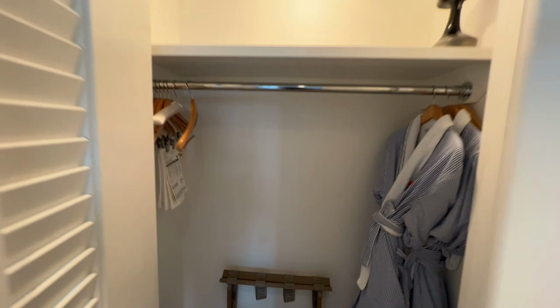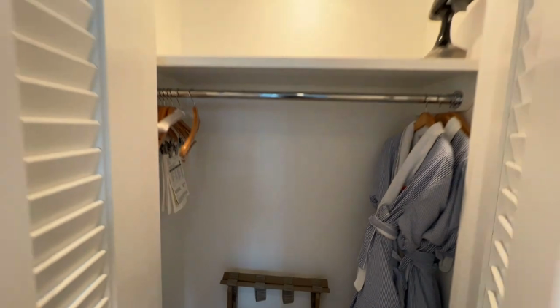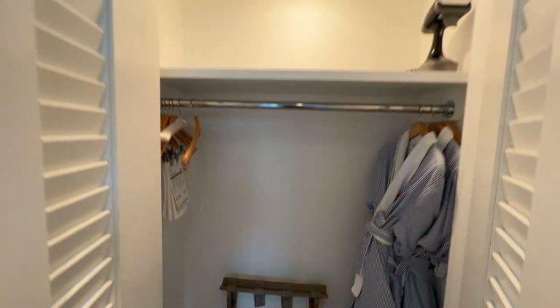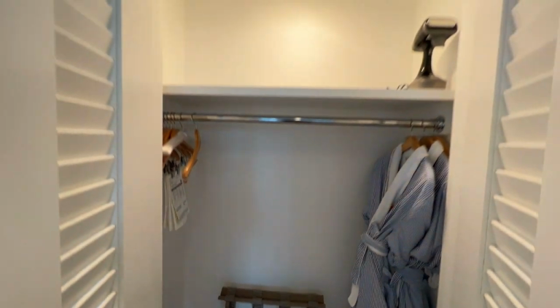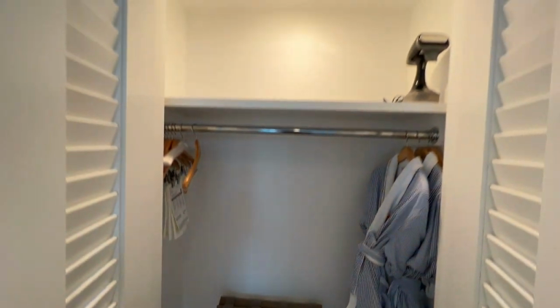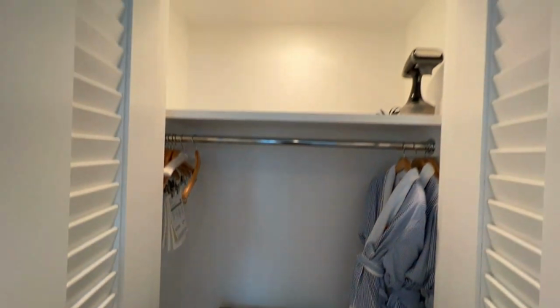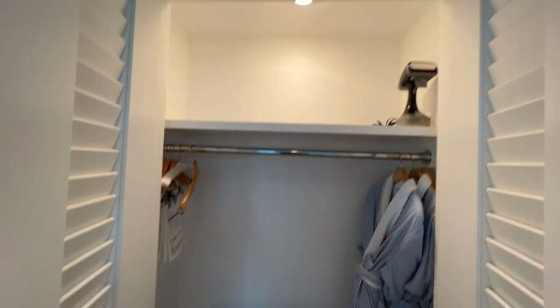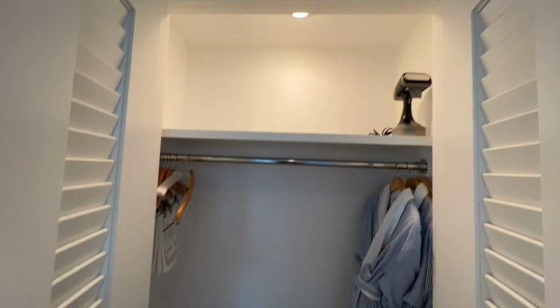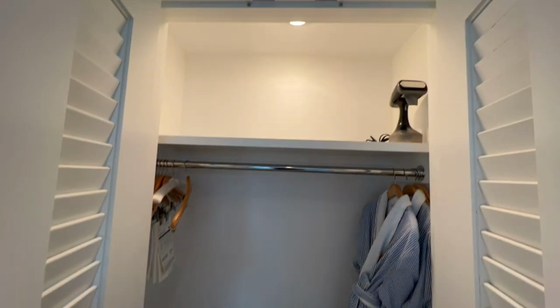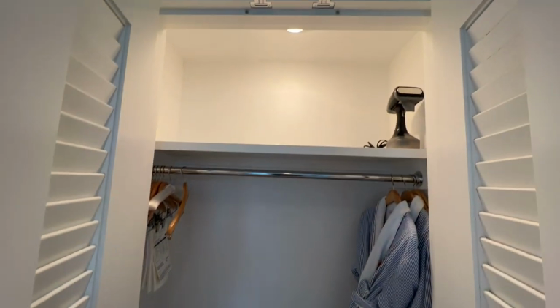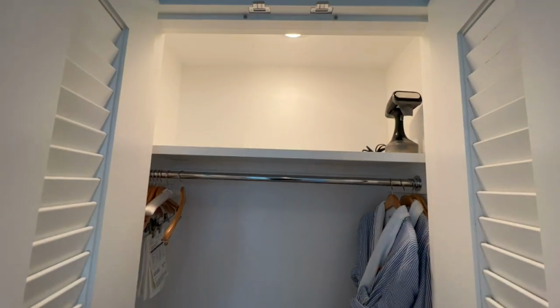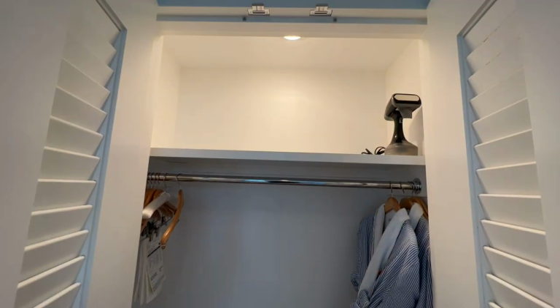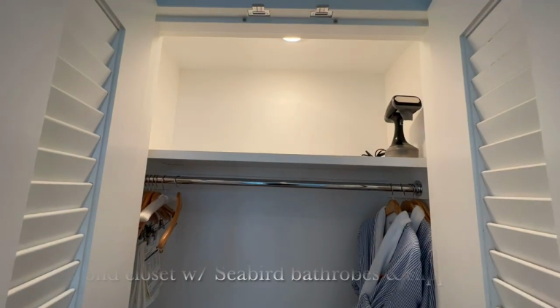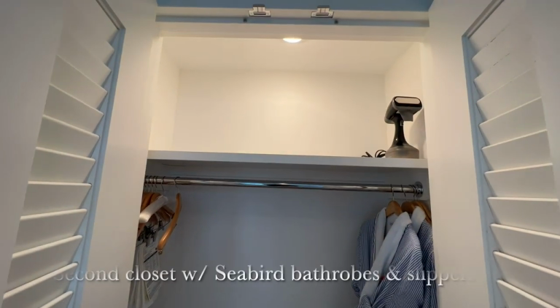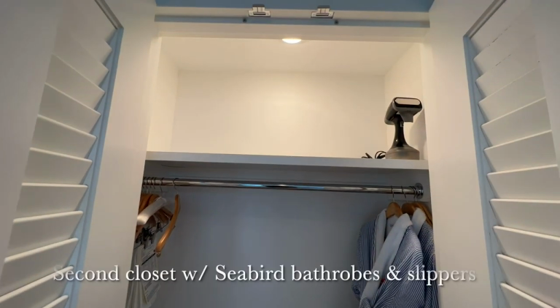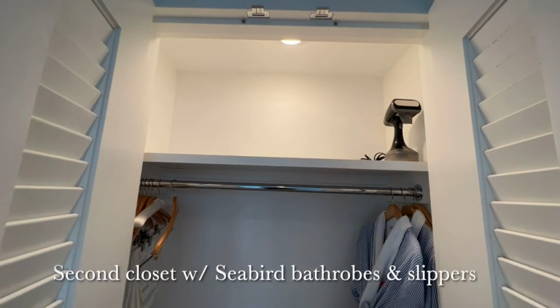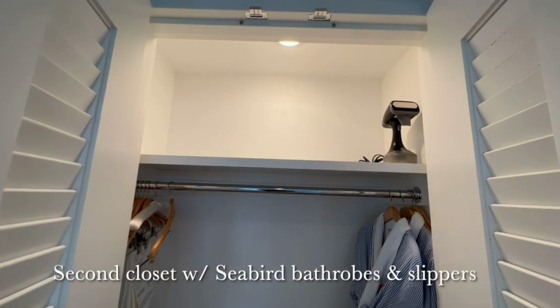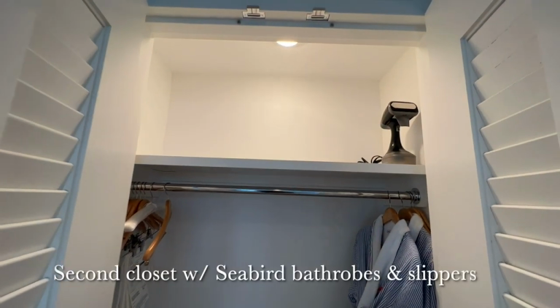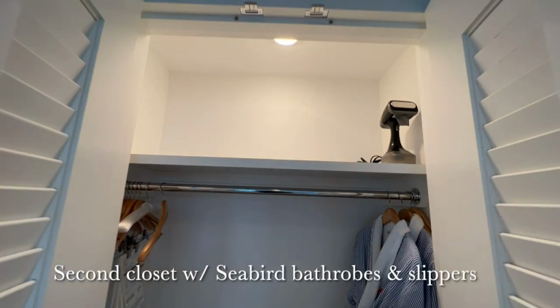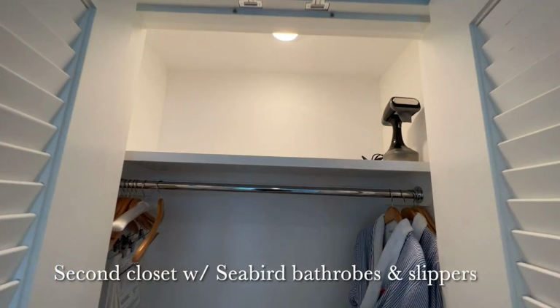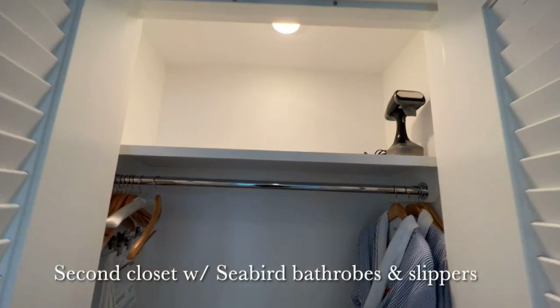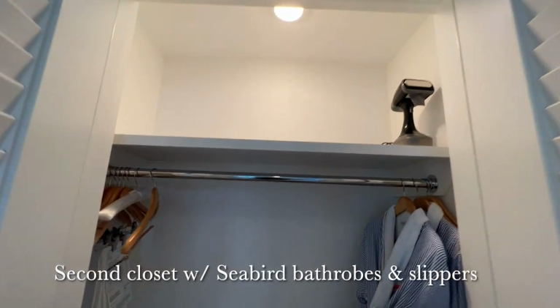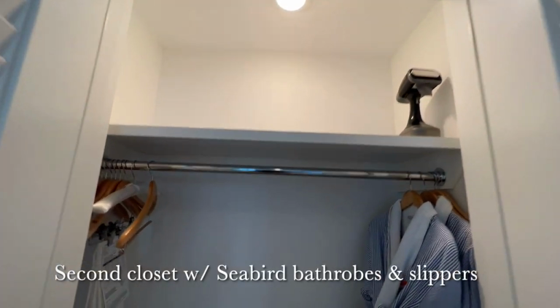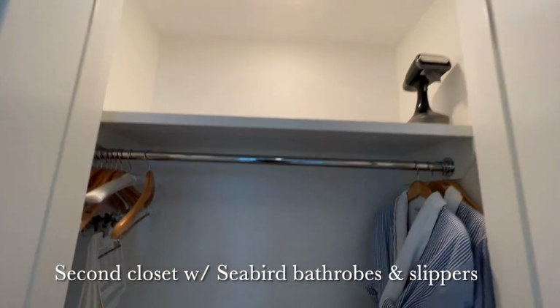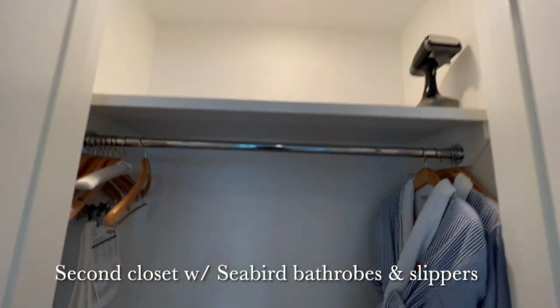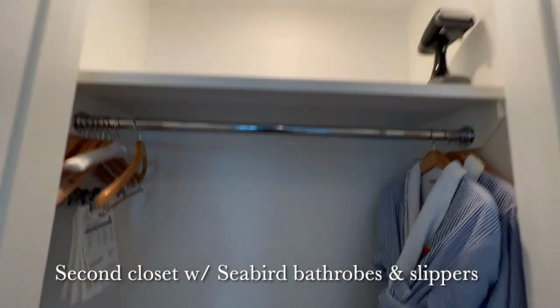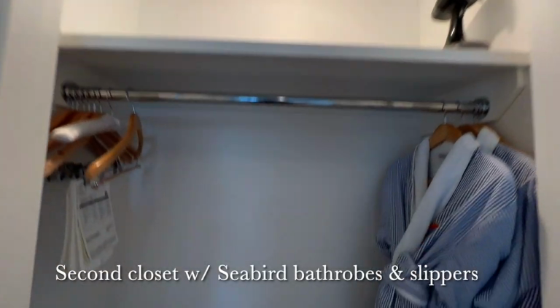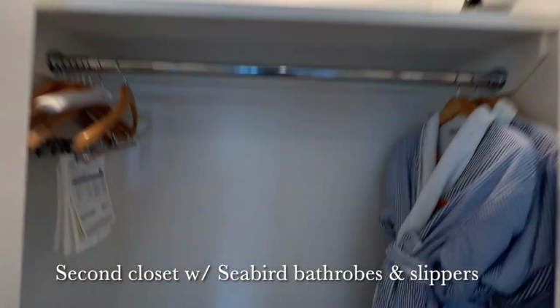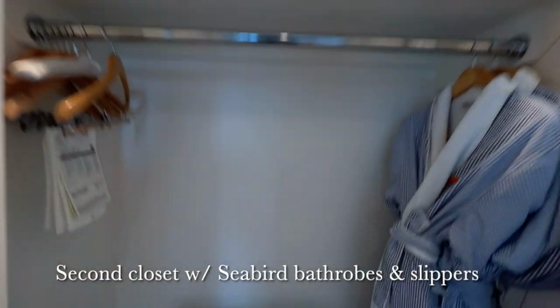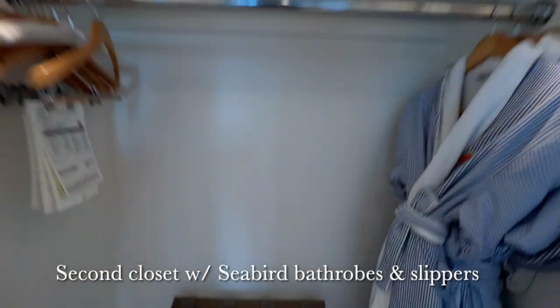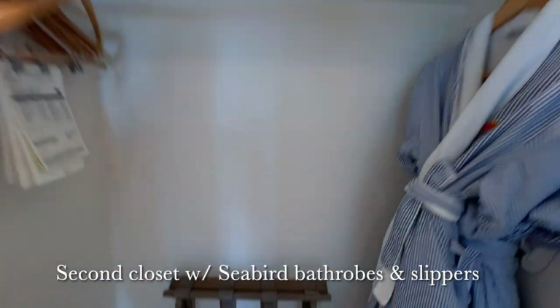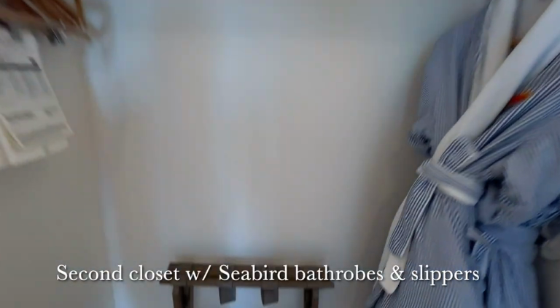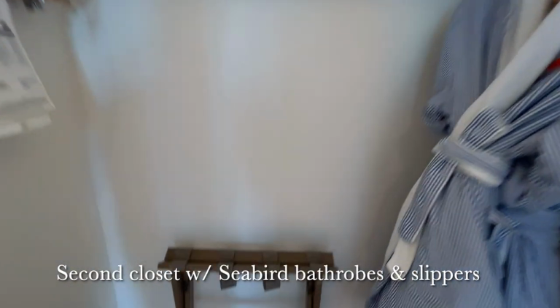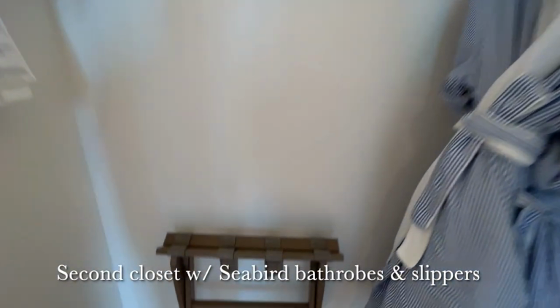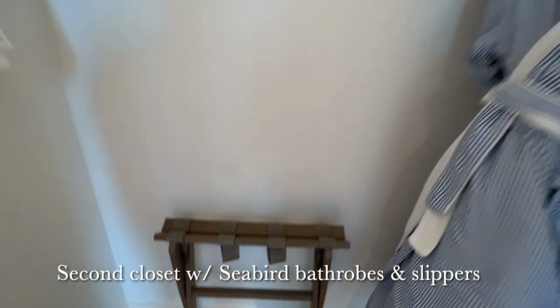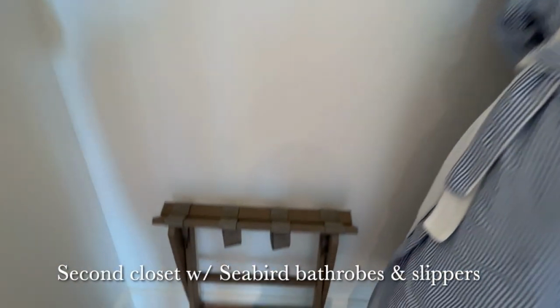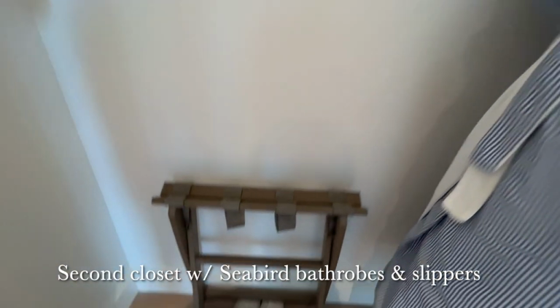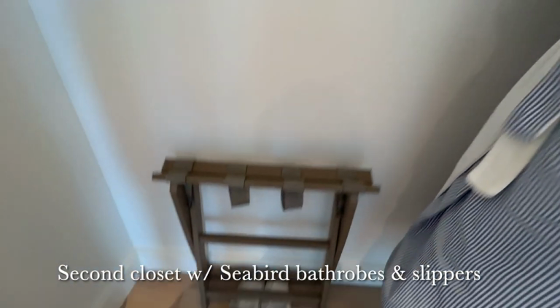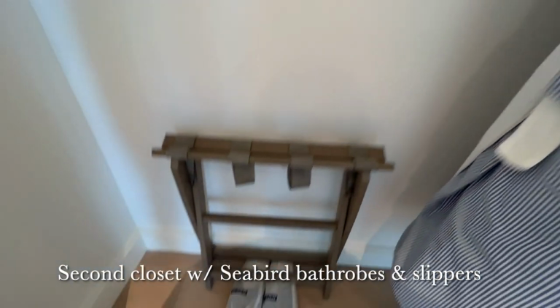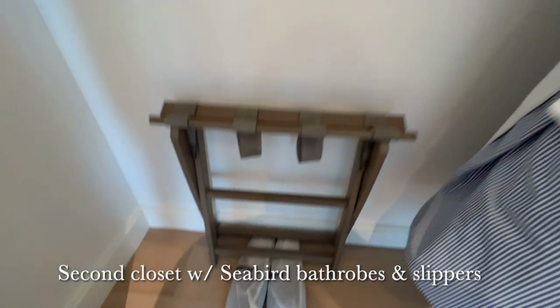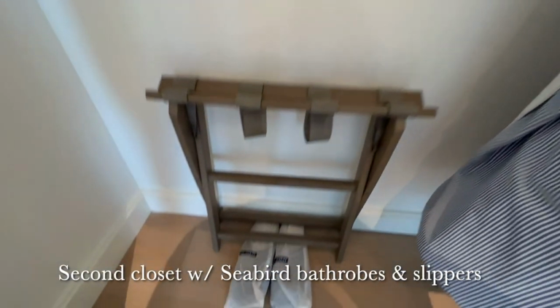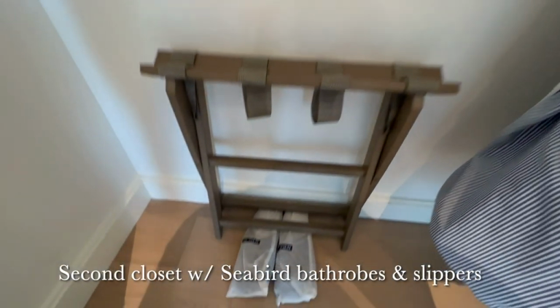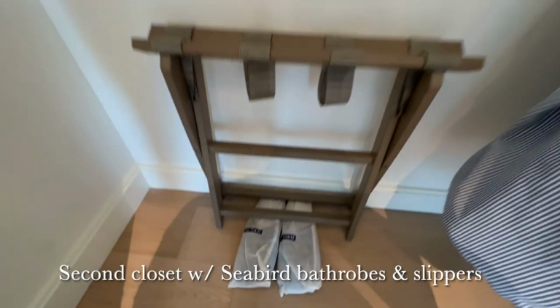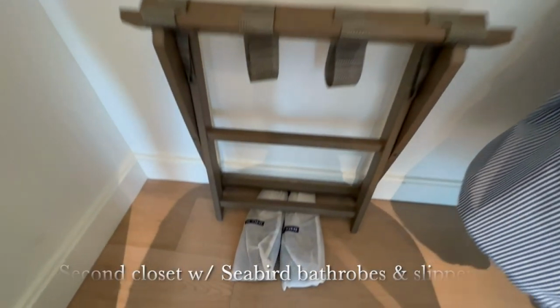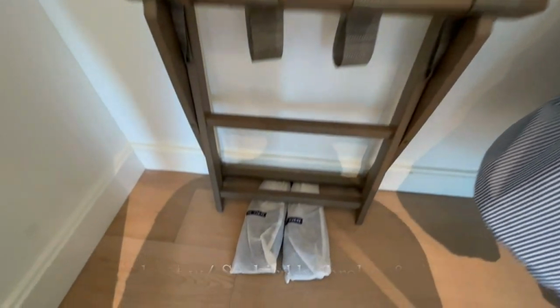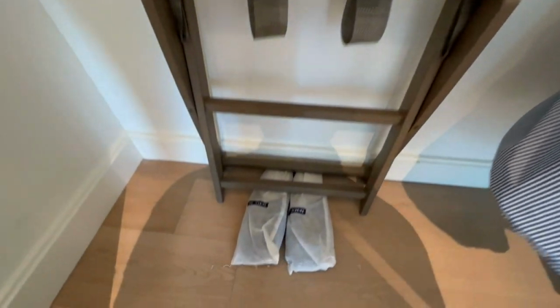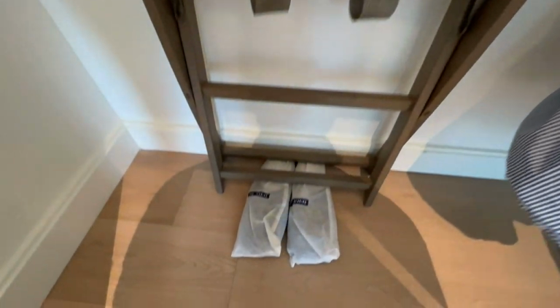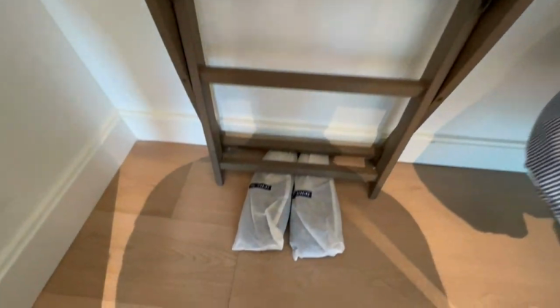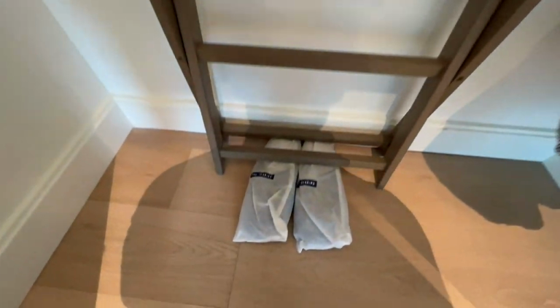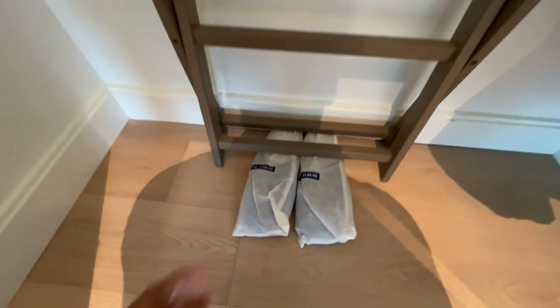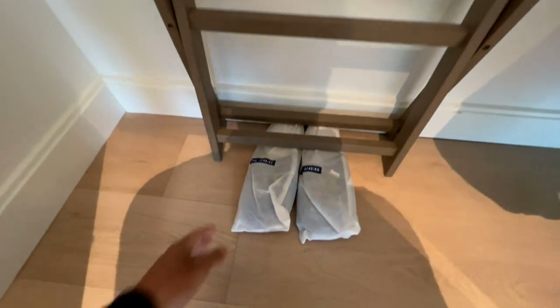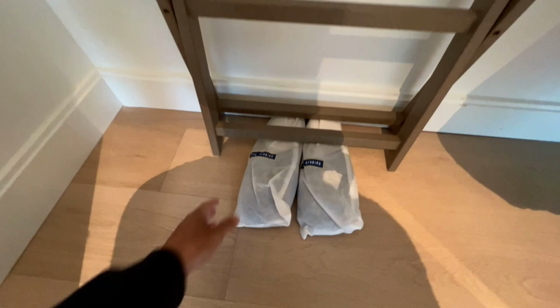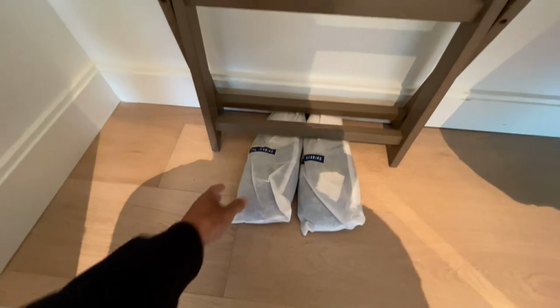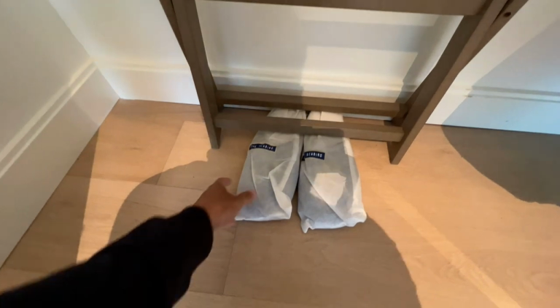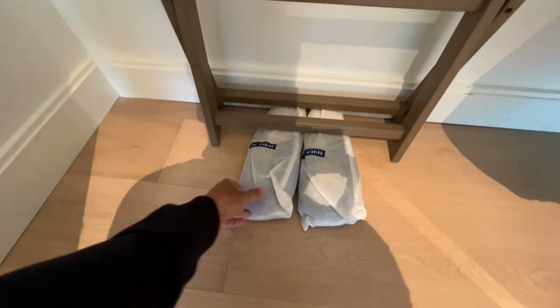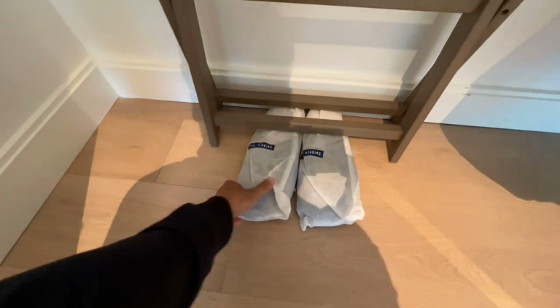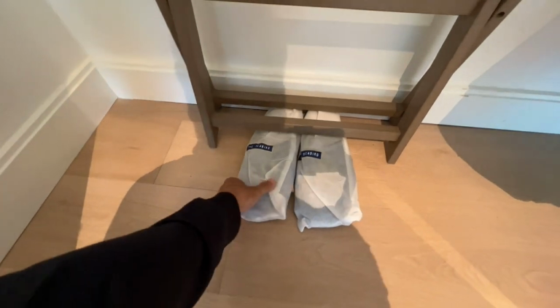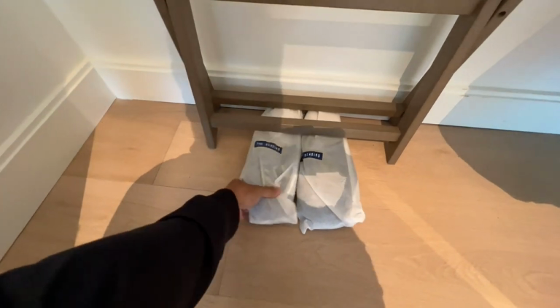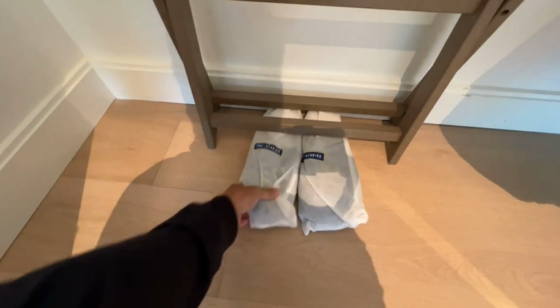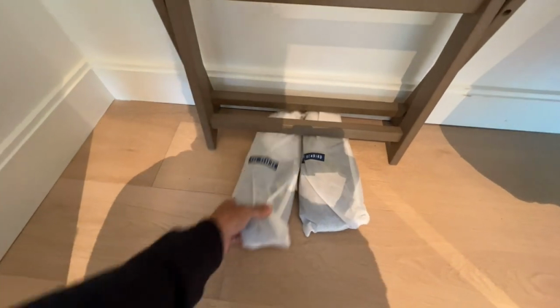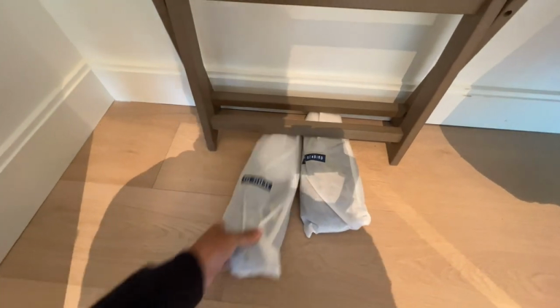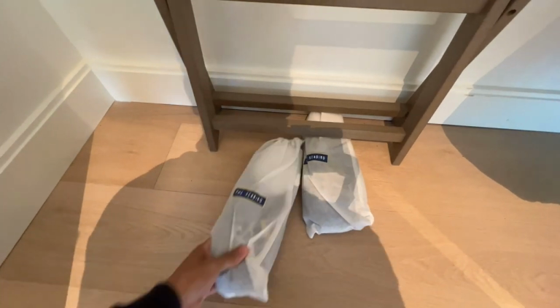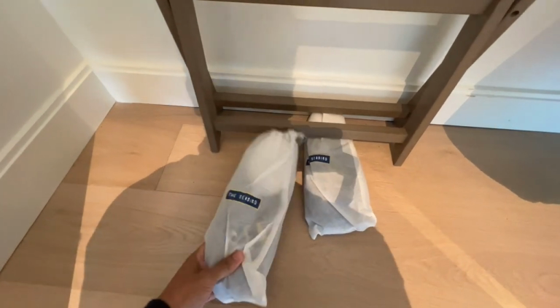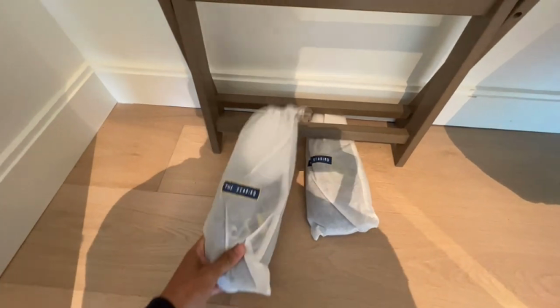The second closet features a garment steamer instead of an iron, some slippers, and cute custom robes with Seabird embroidery.